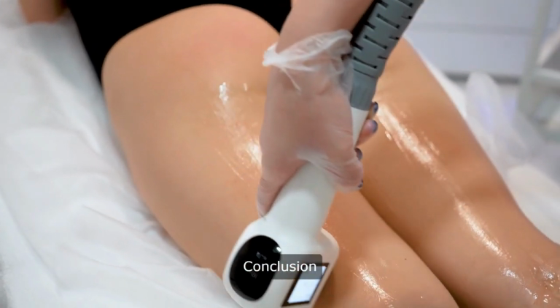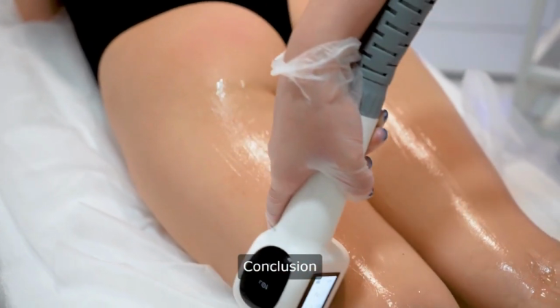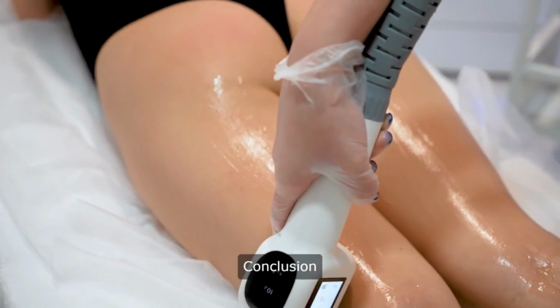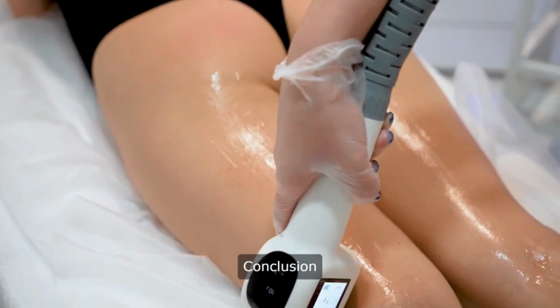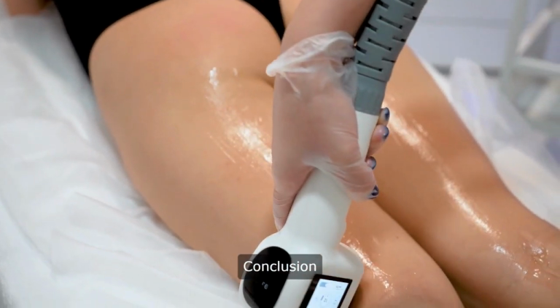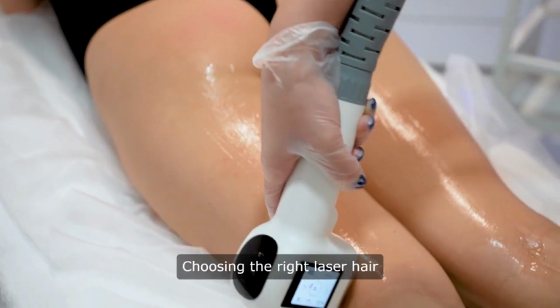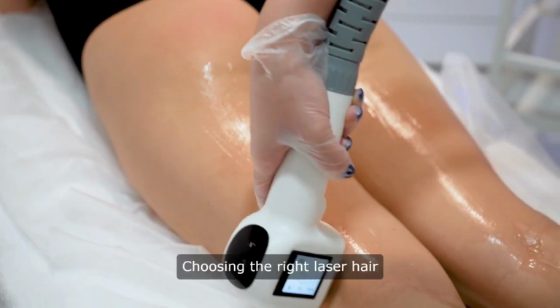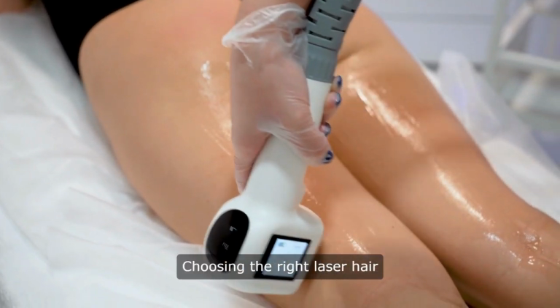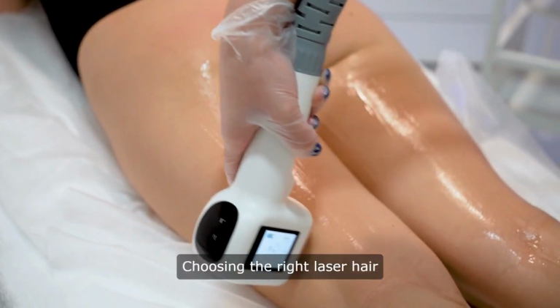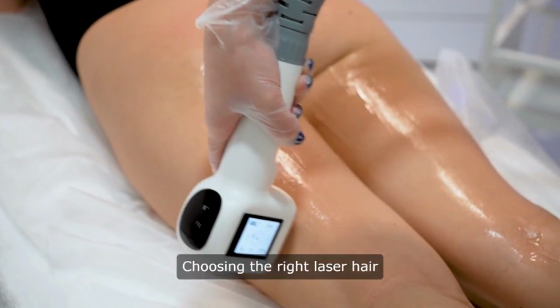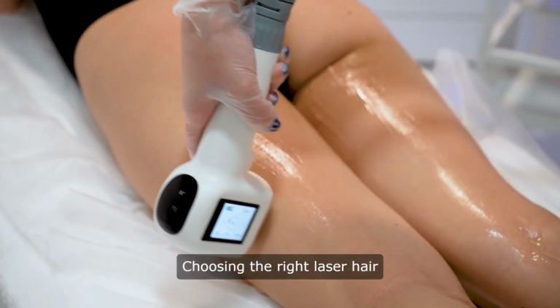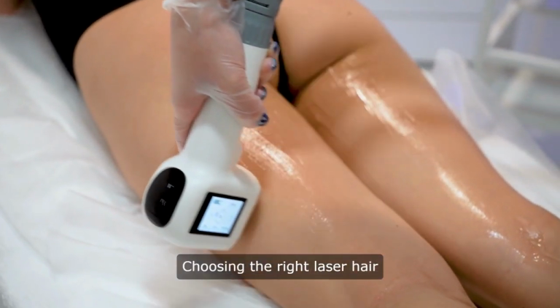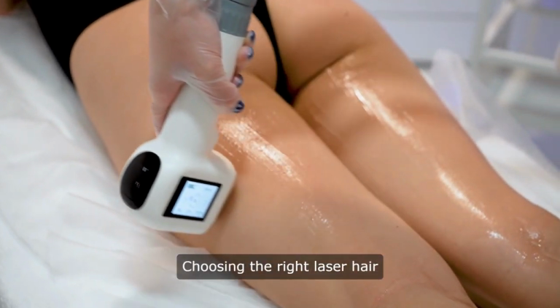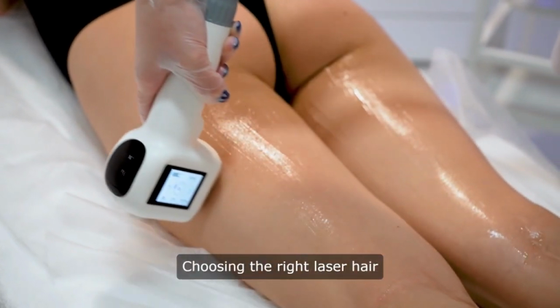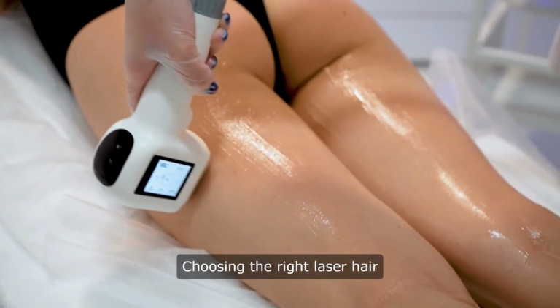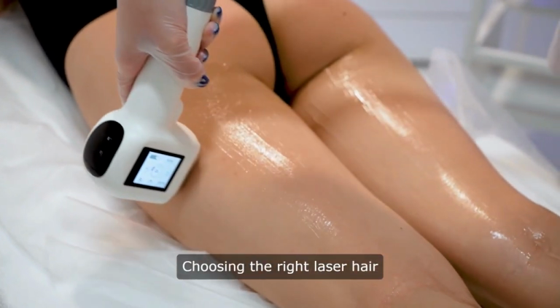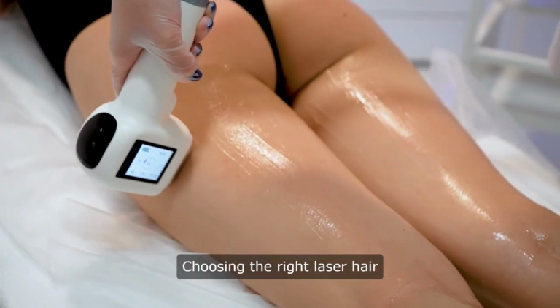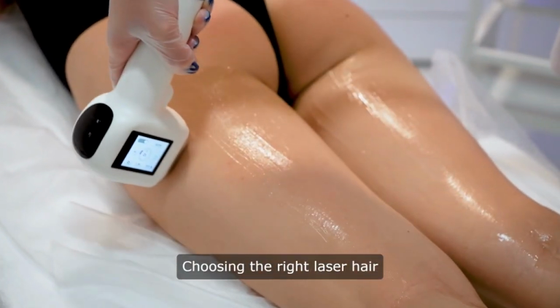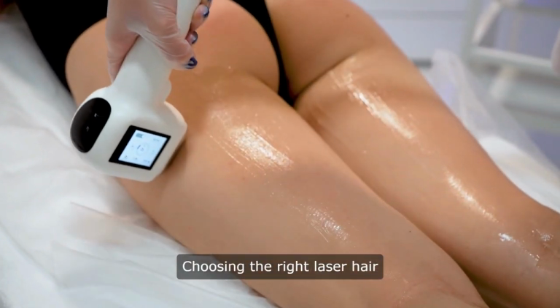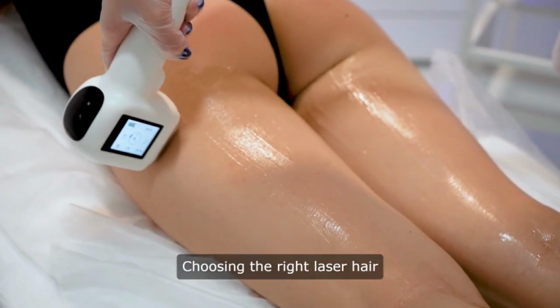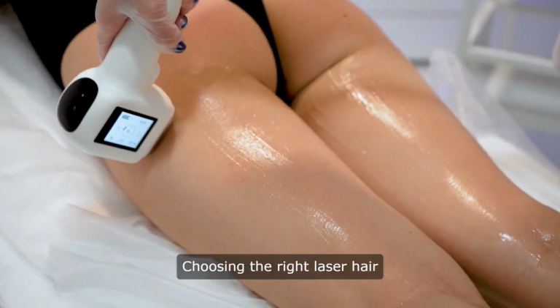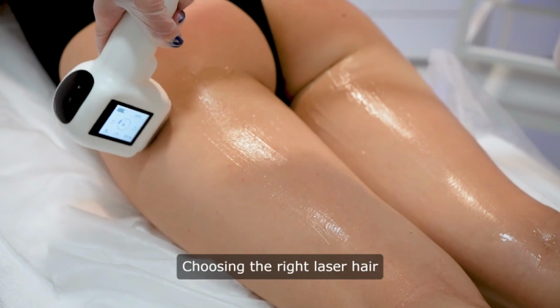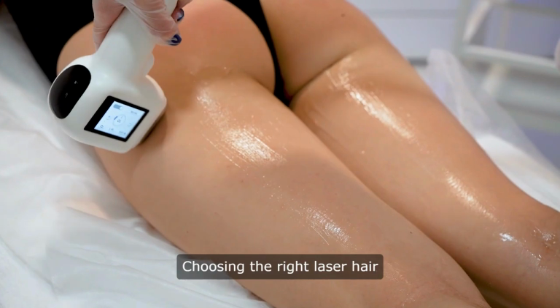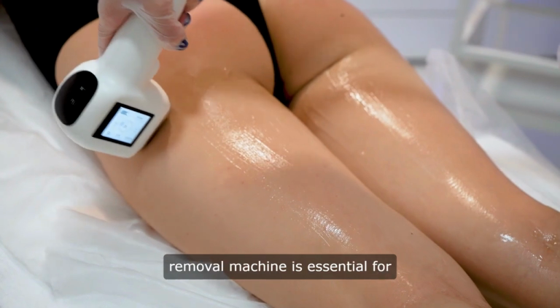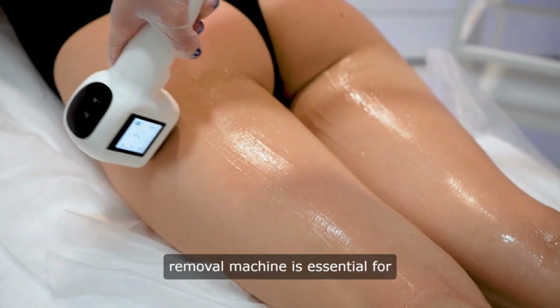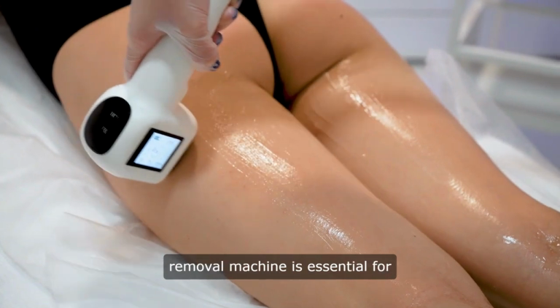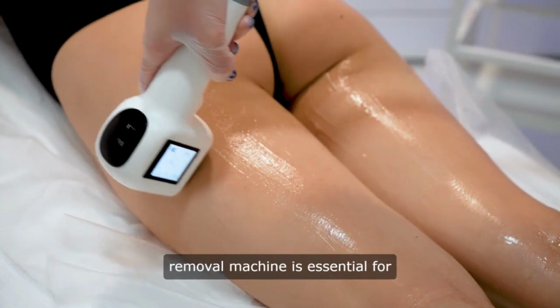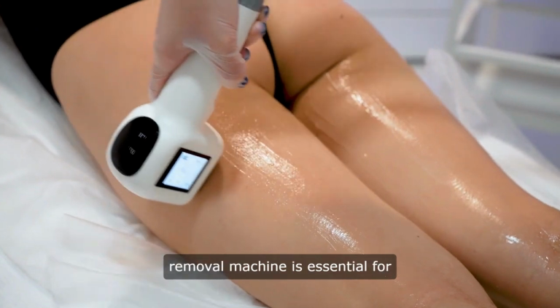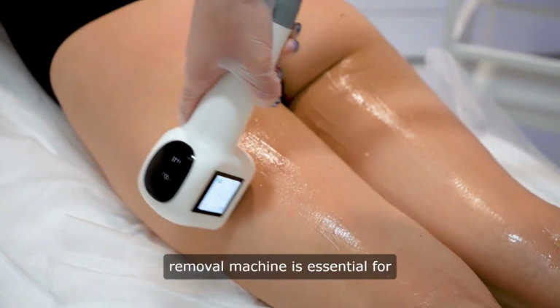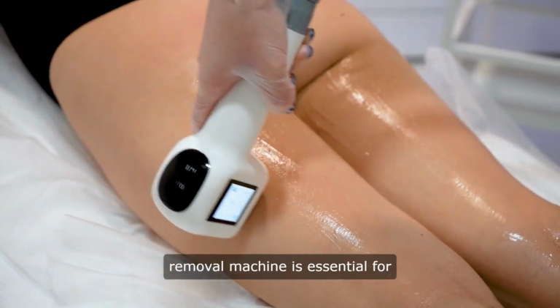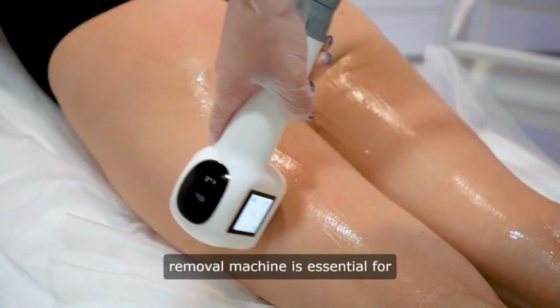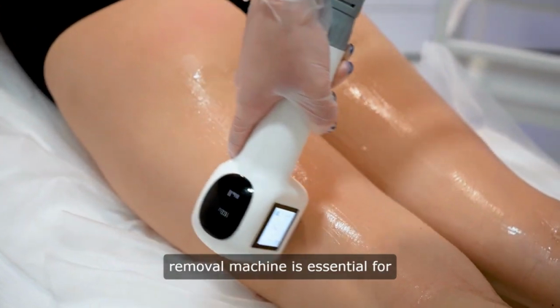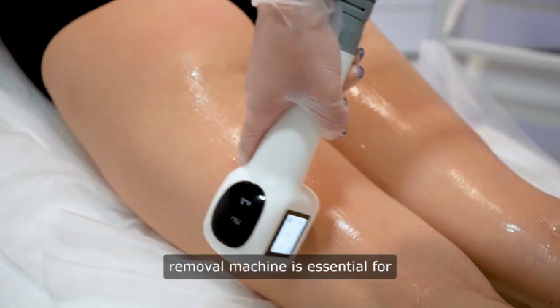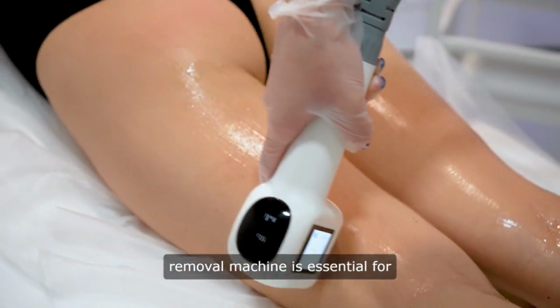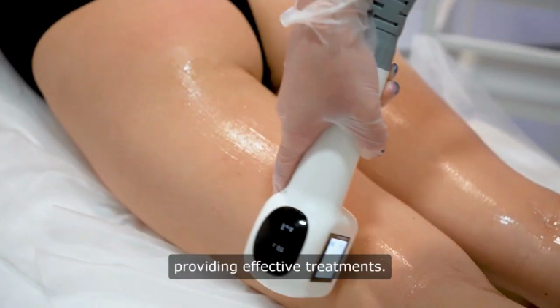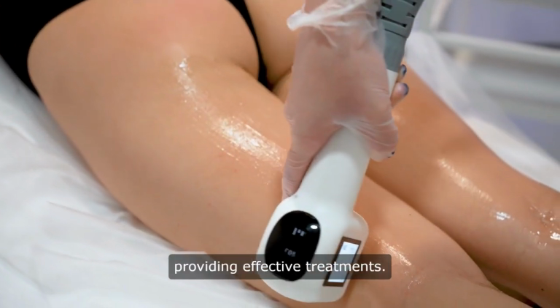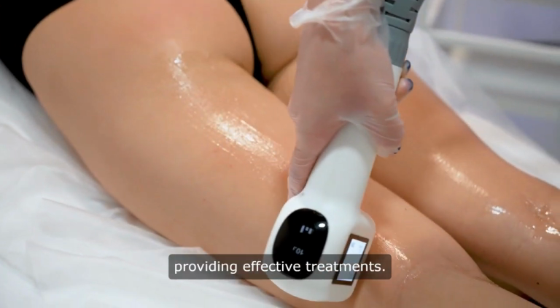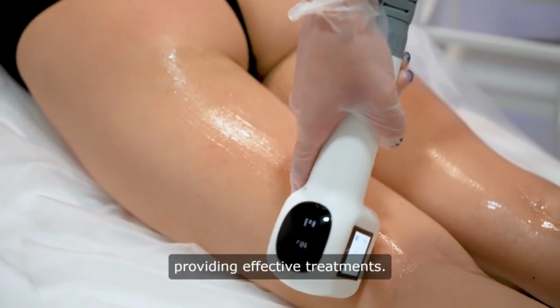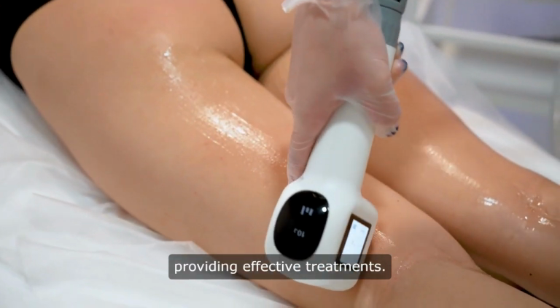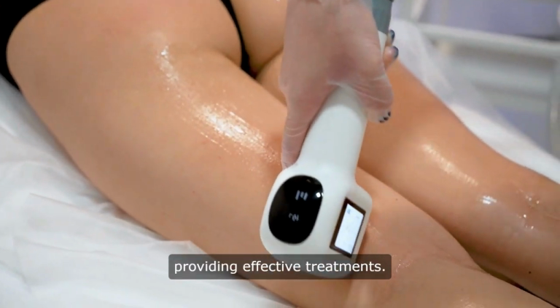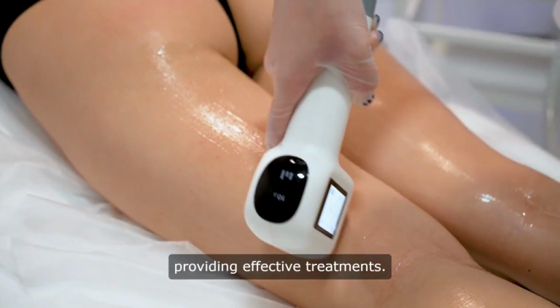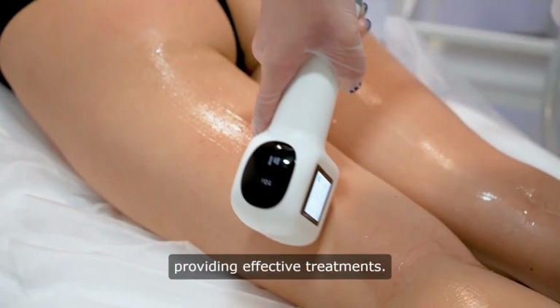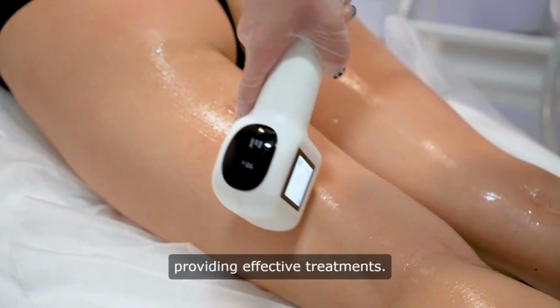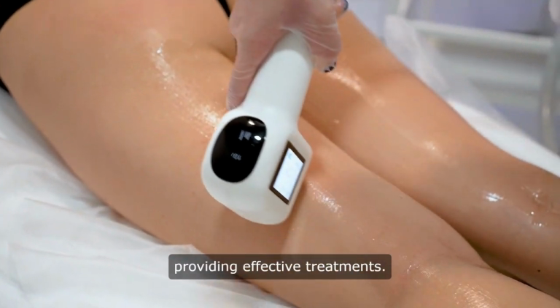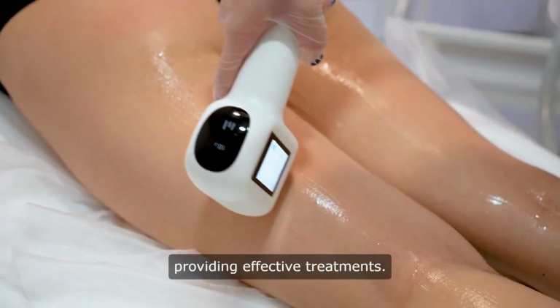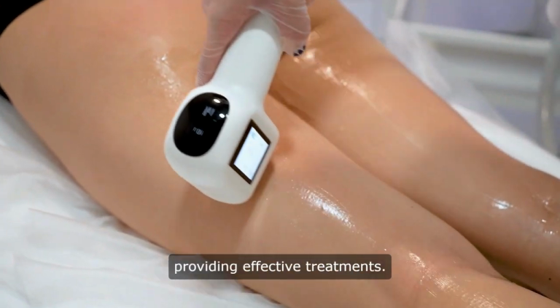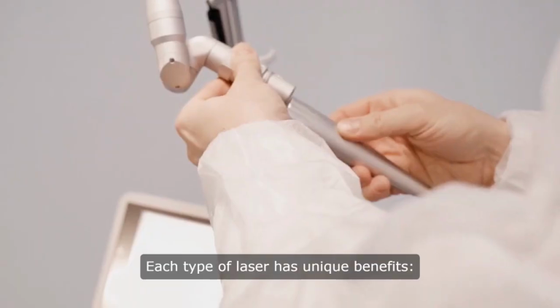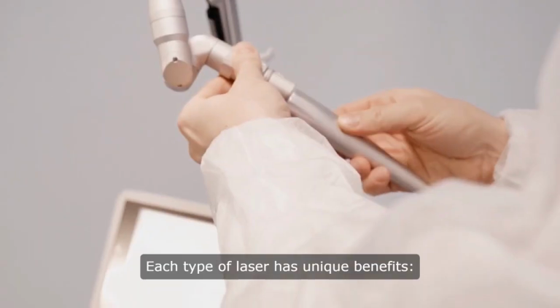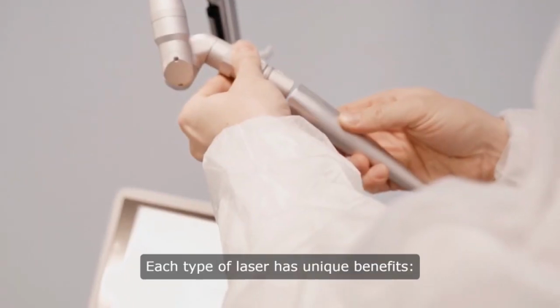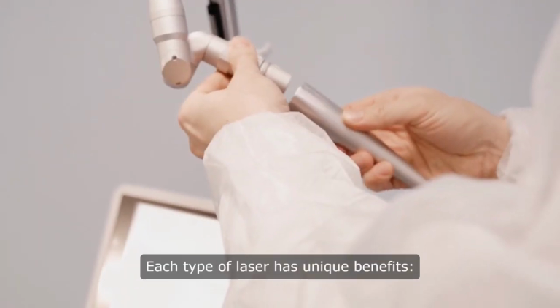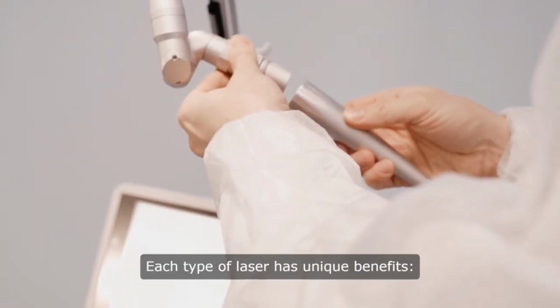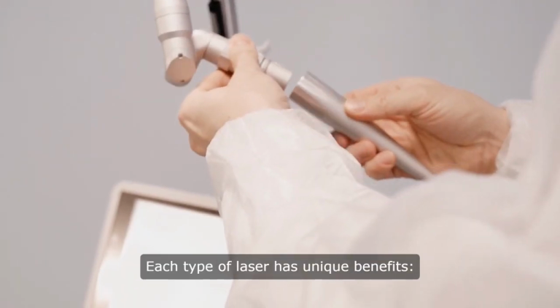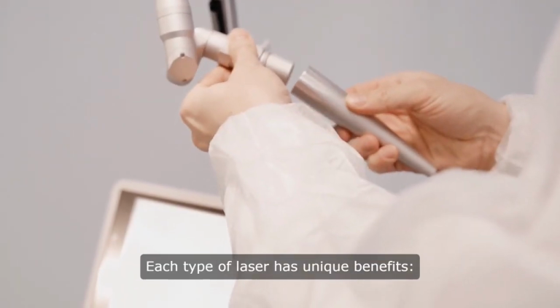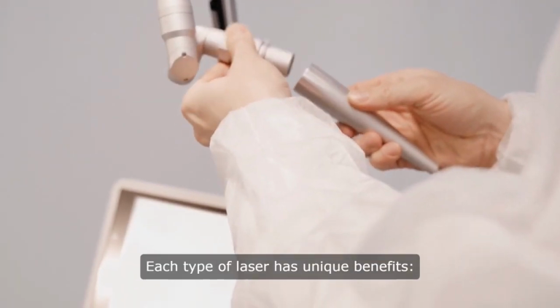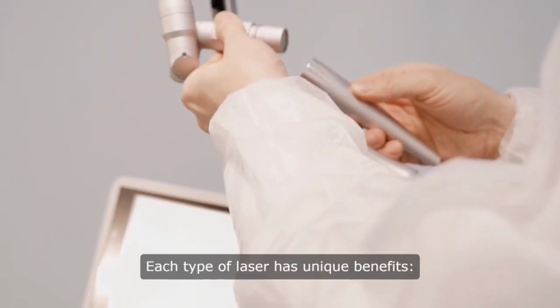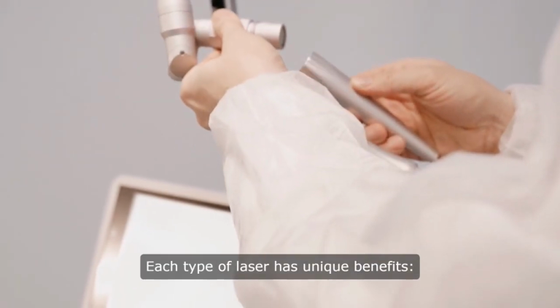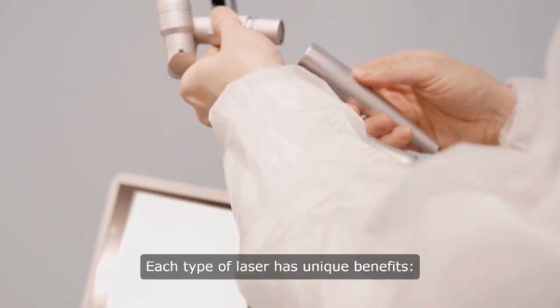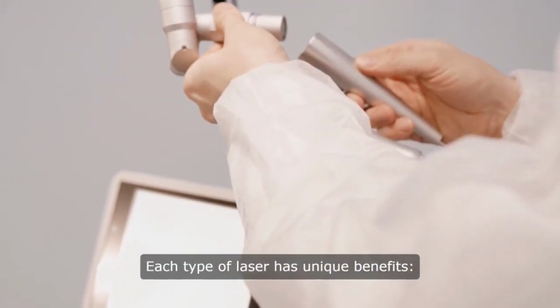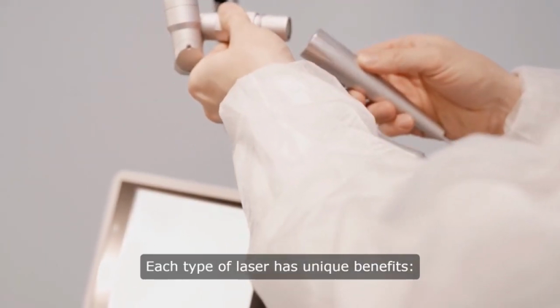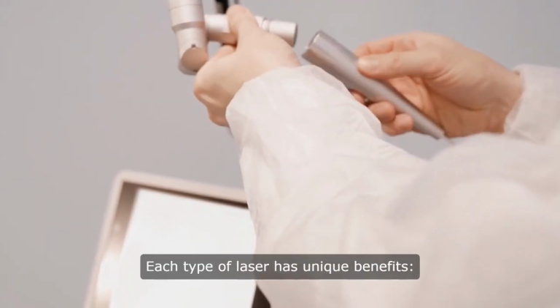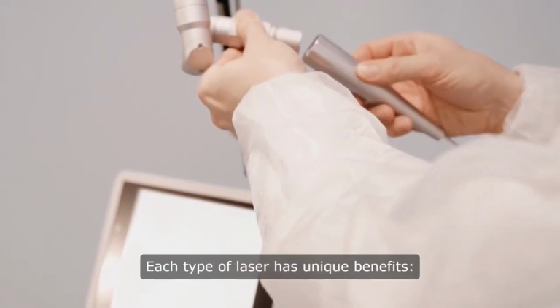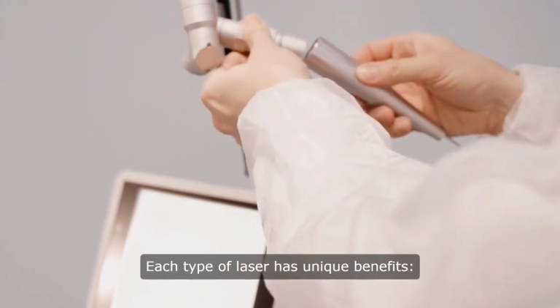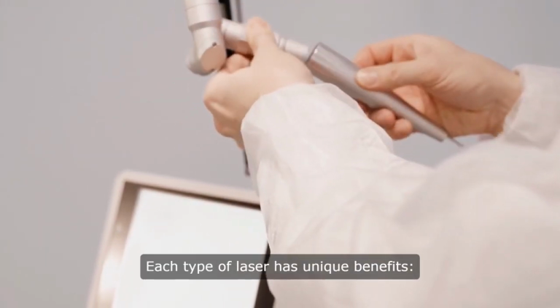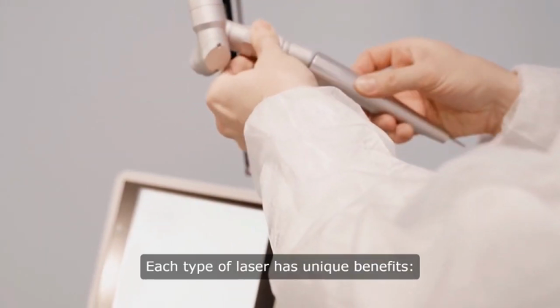Conclusion. Choosing the right laser hair removal machine is essential for providing effective treatments. Each type of laser has unique benefits.